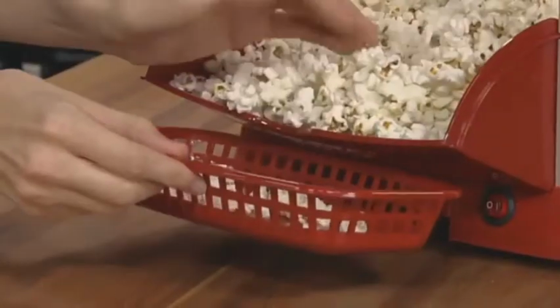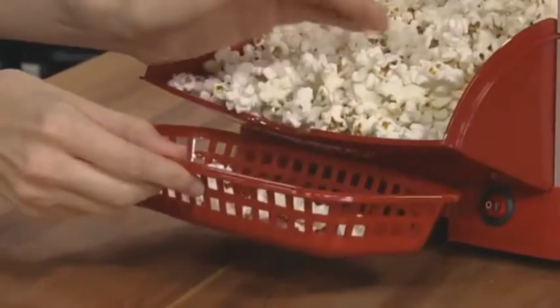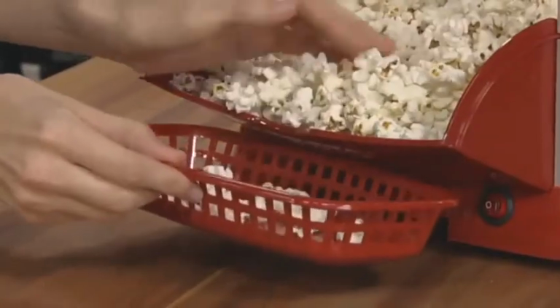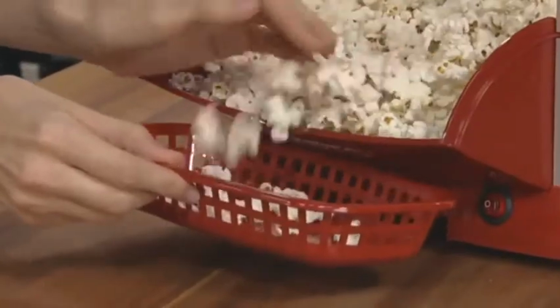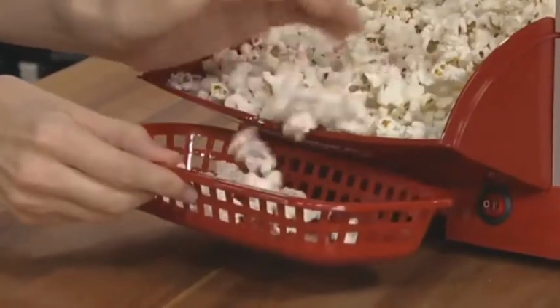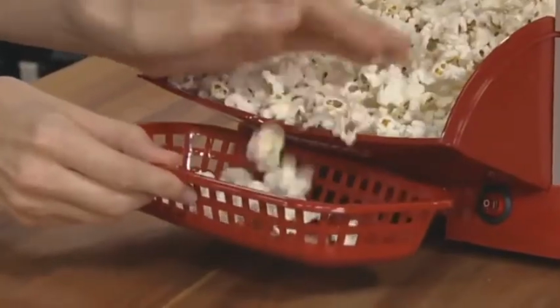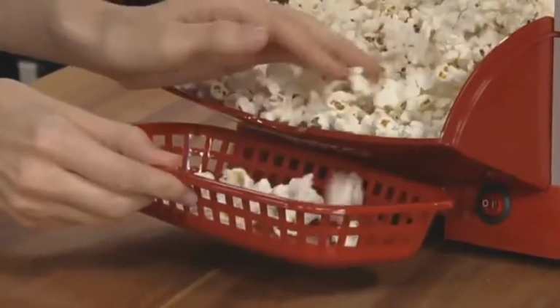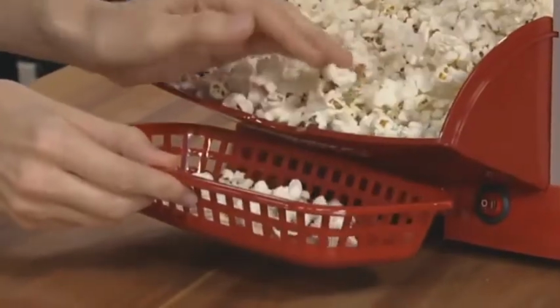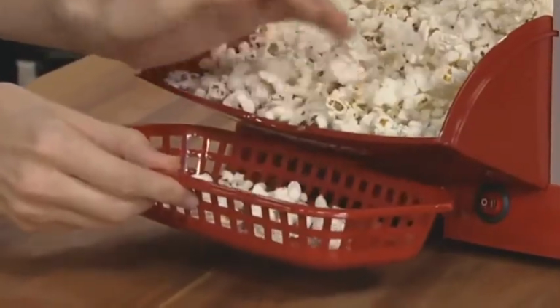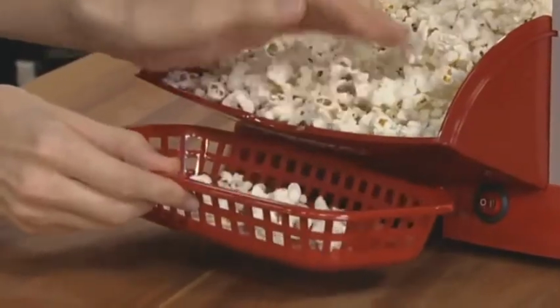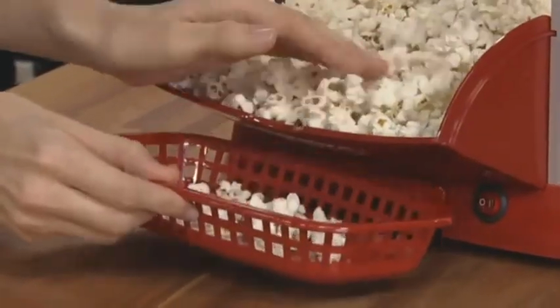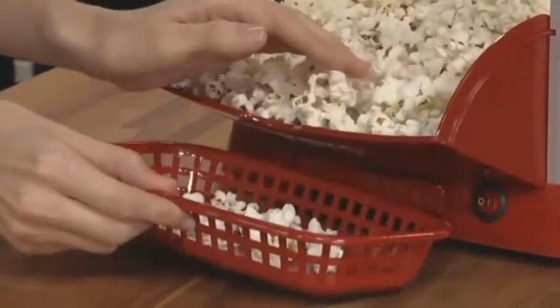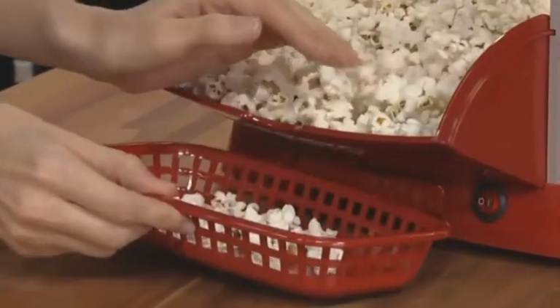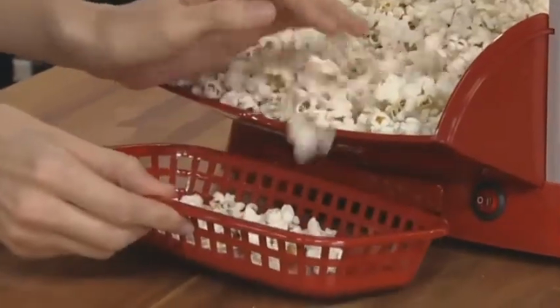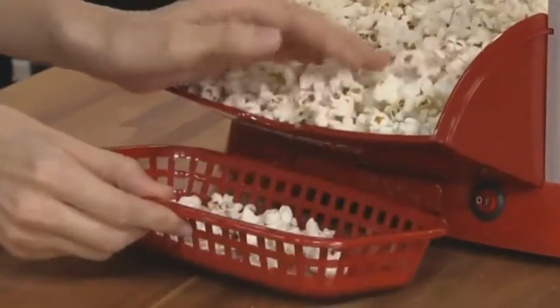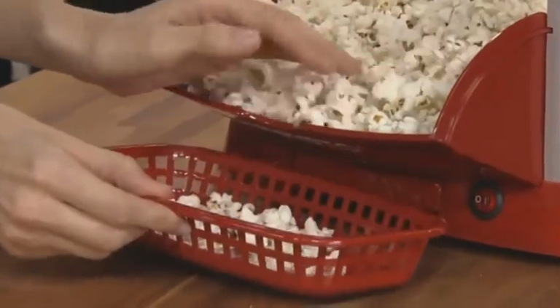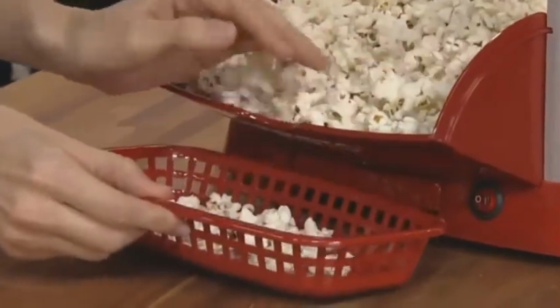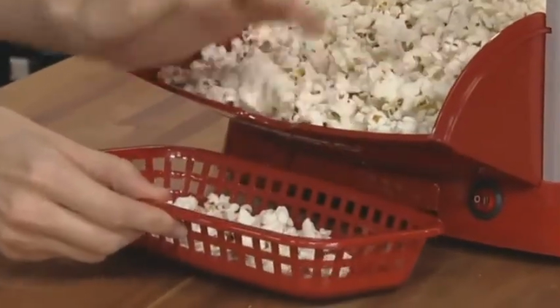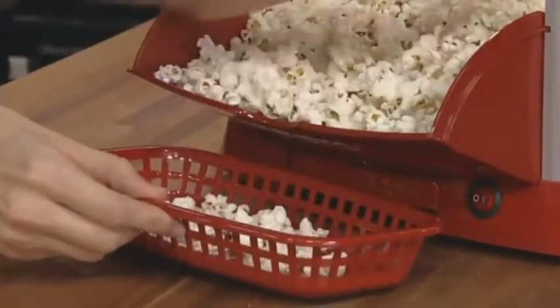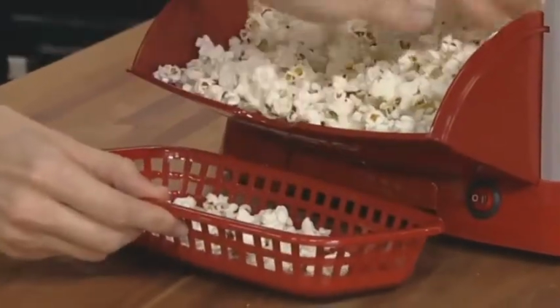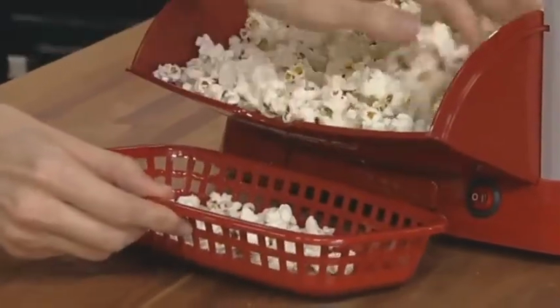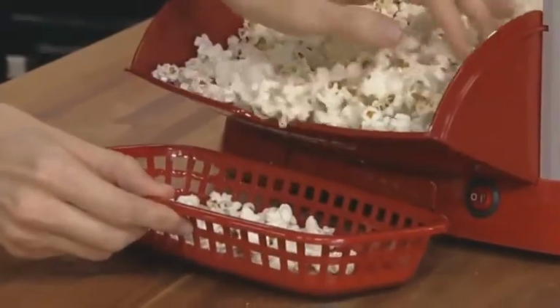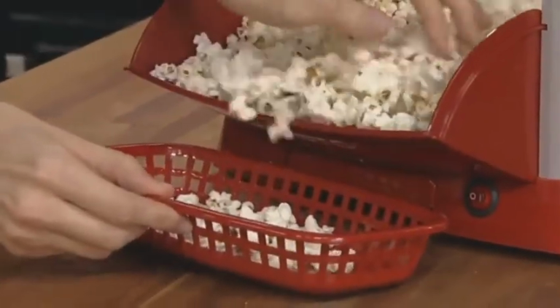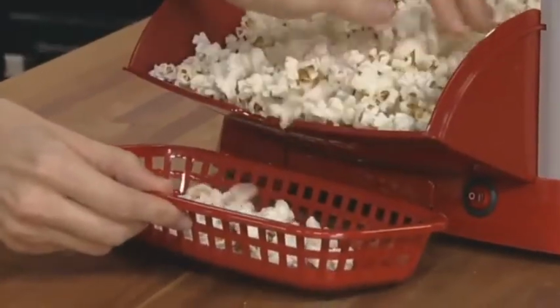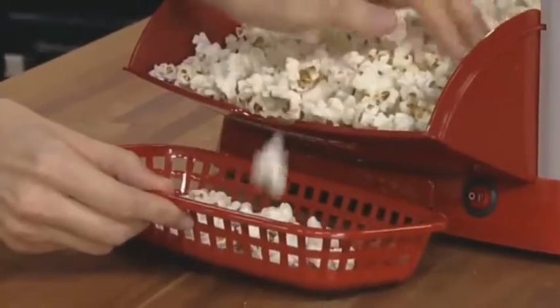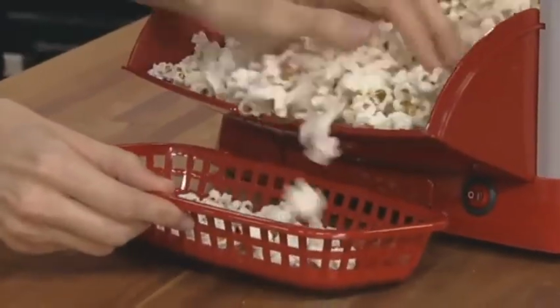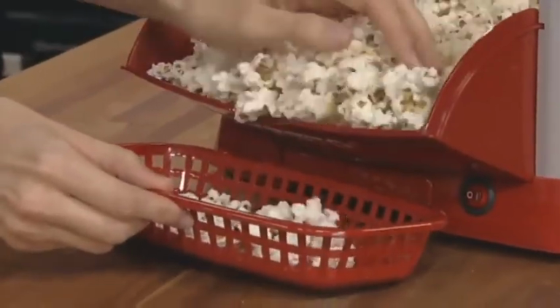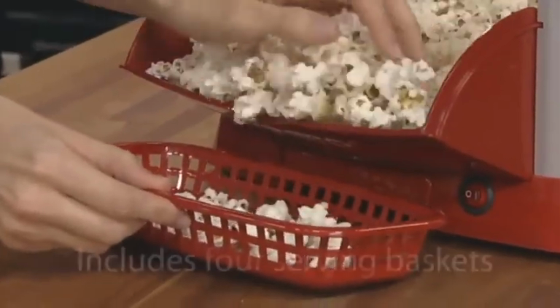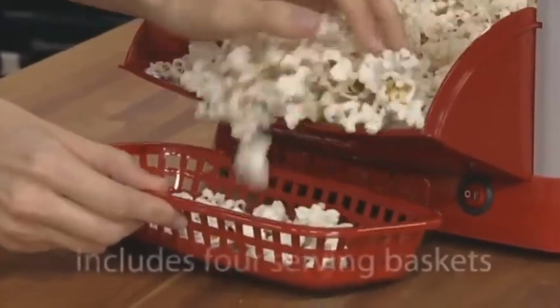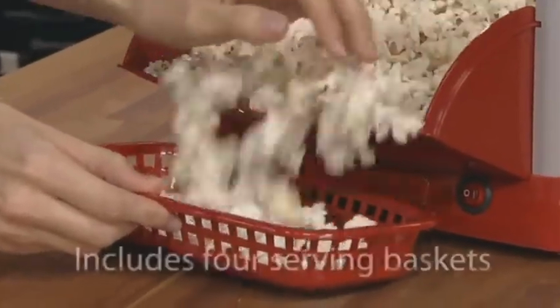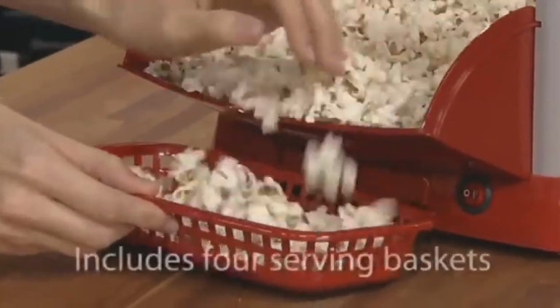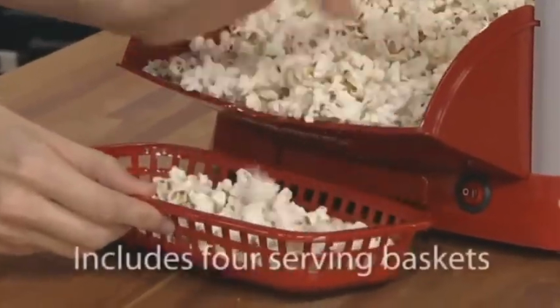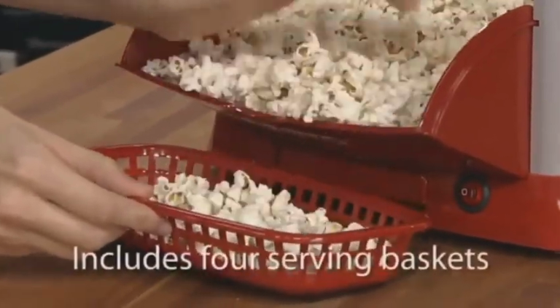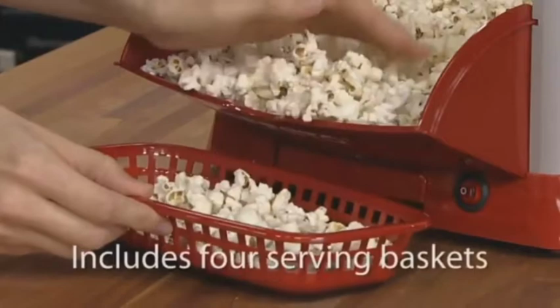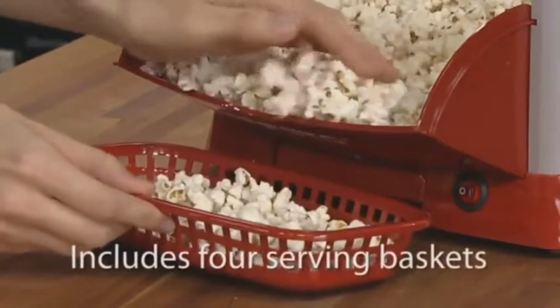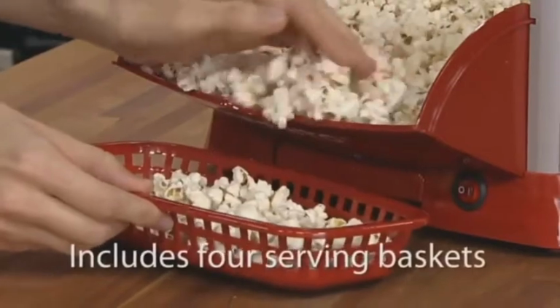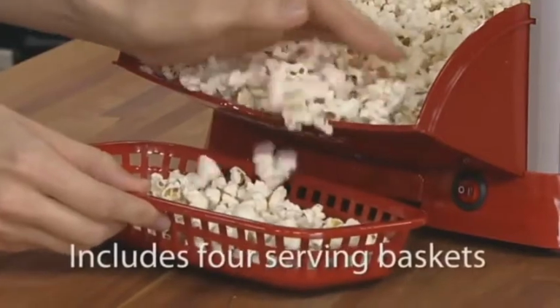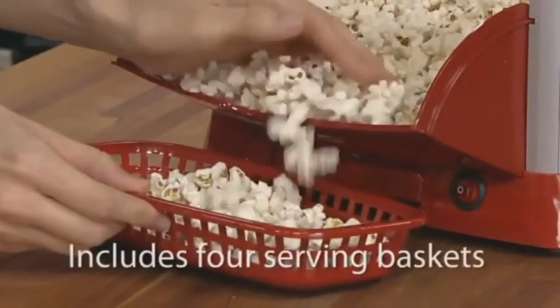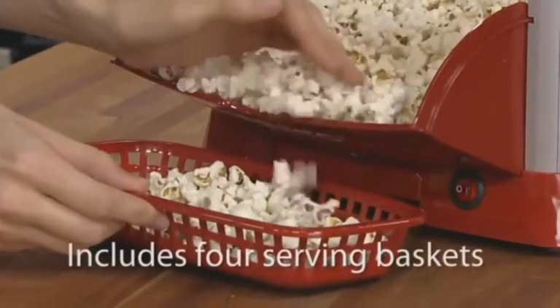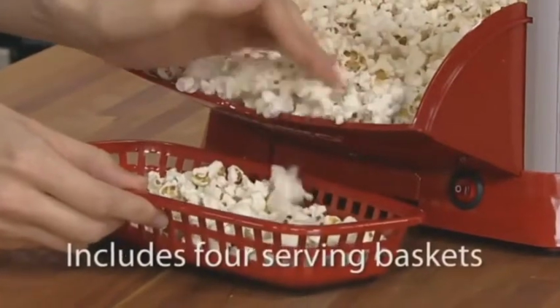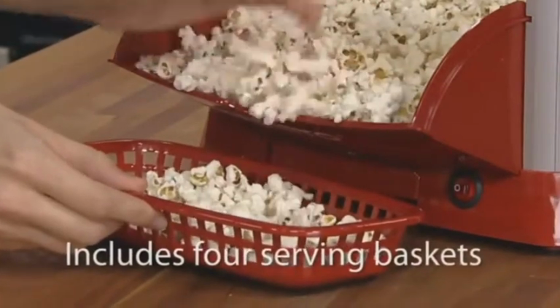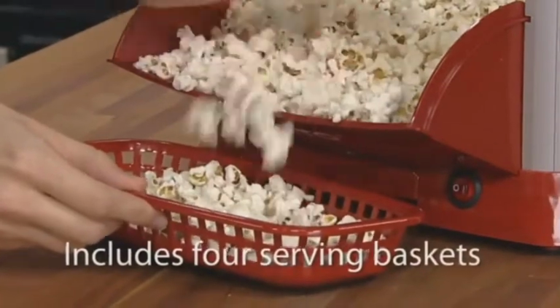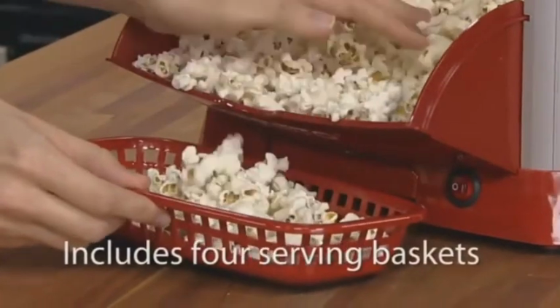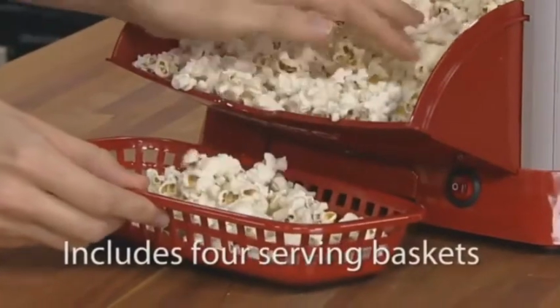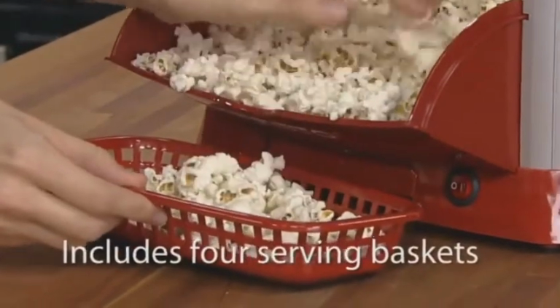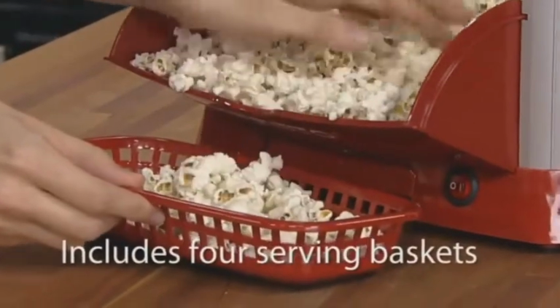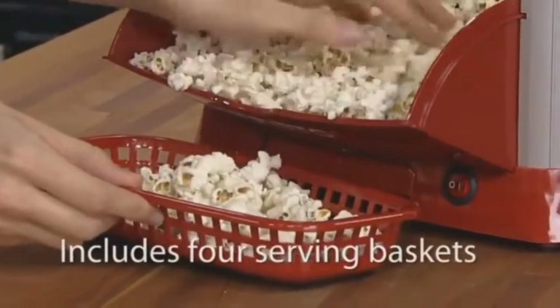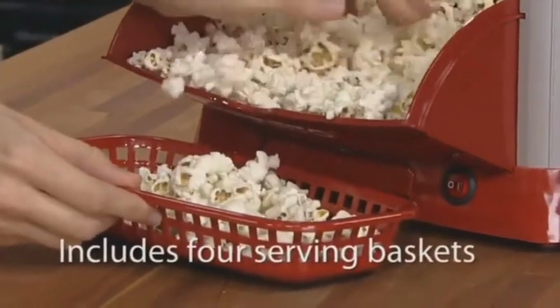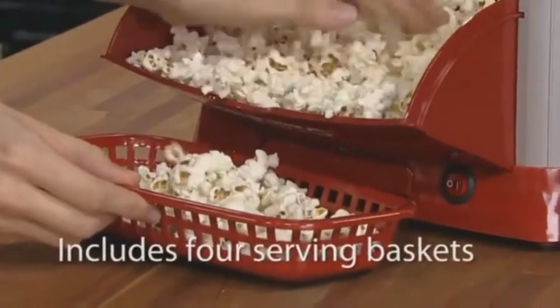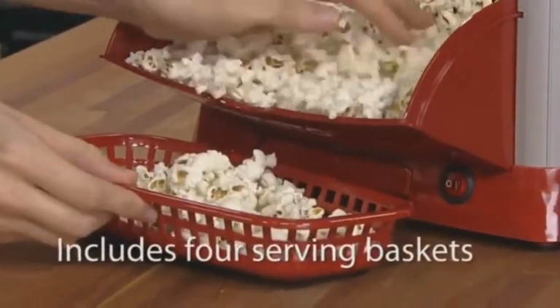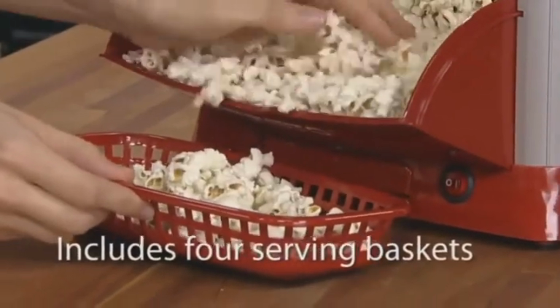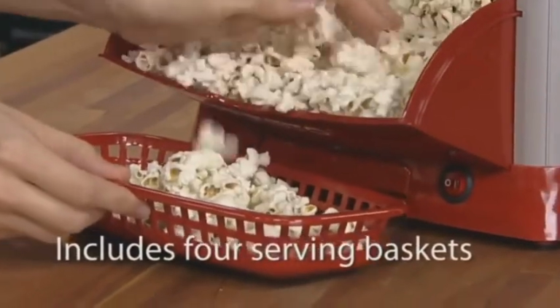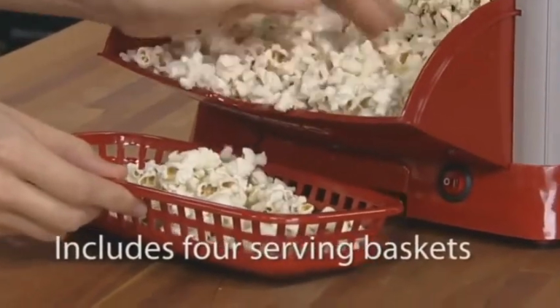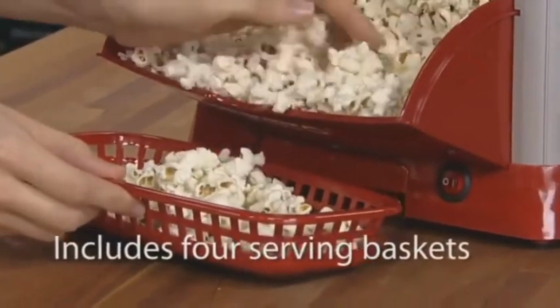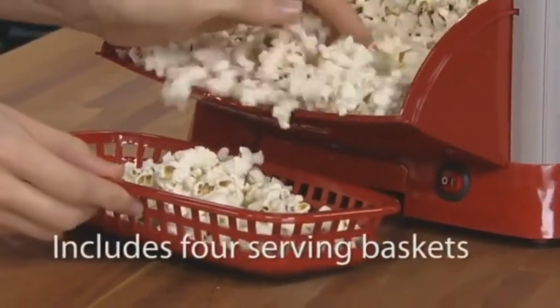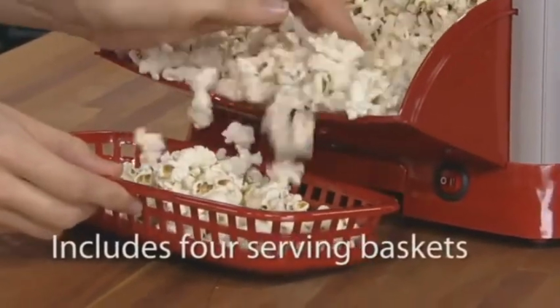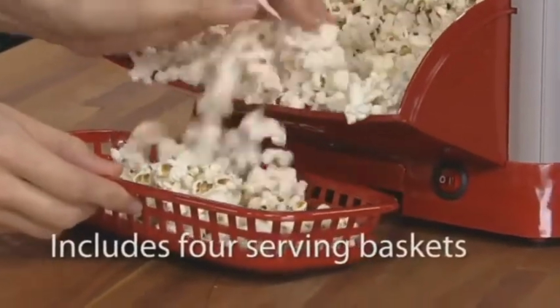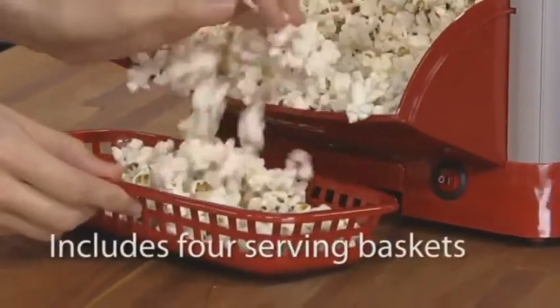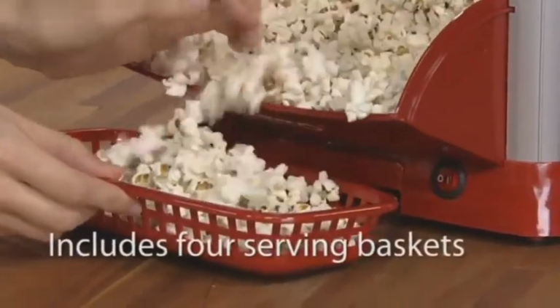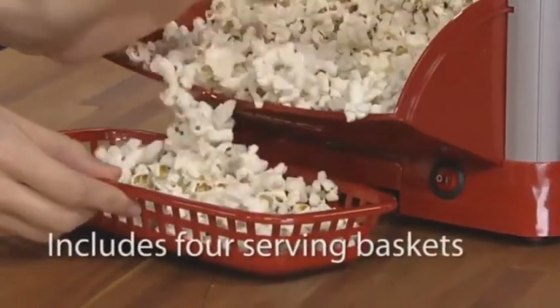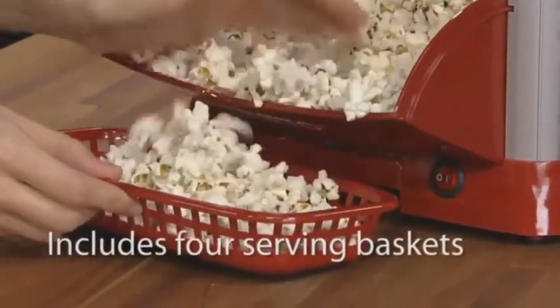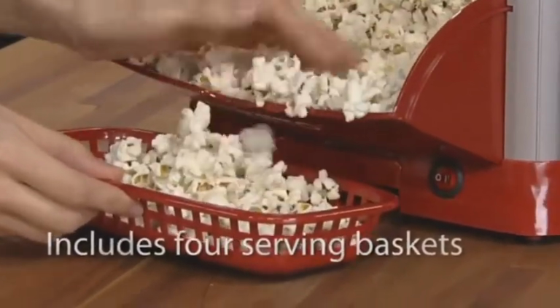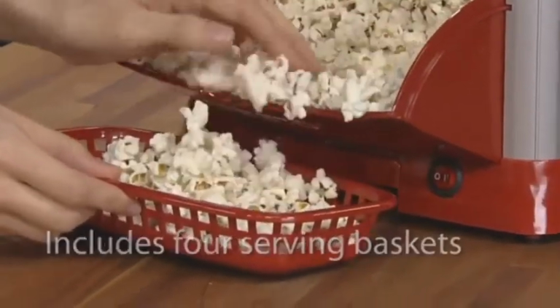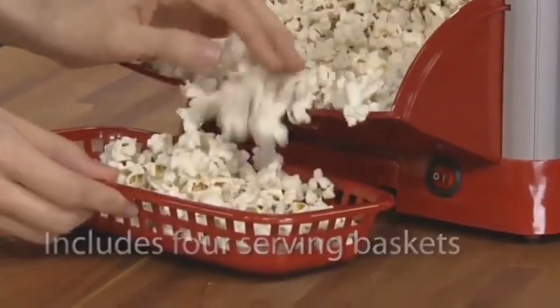Serving a healthy snack has never been easier. Open the lower door and fill the serving baskets — four are included.